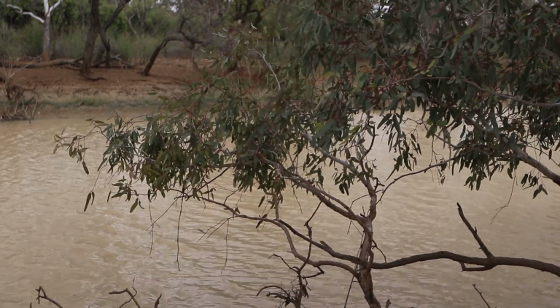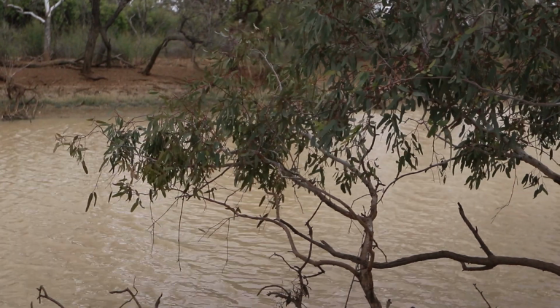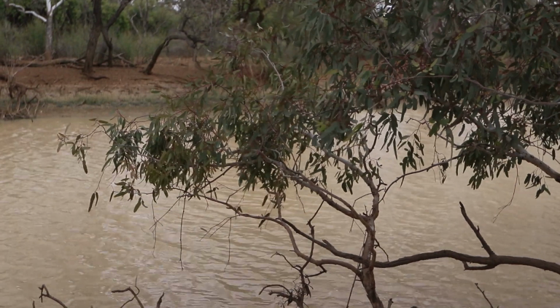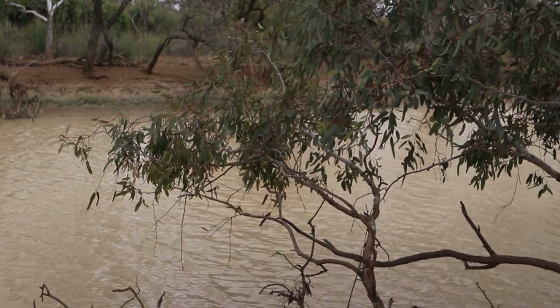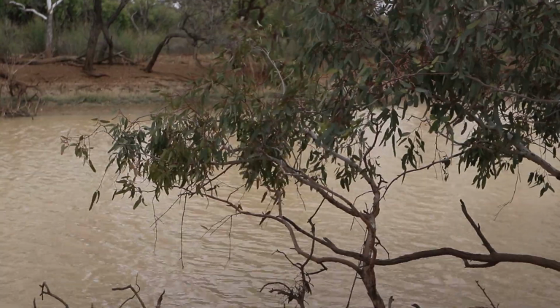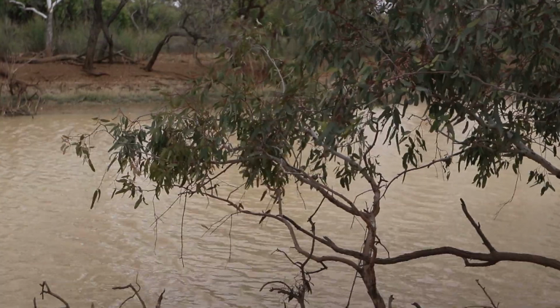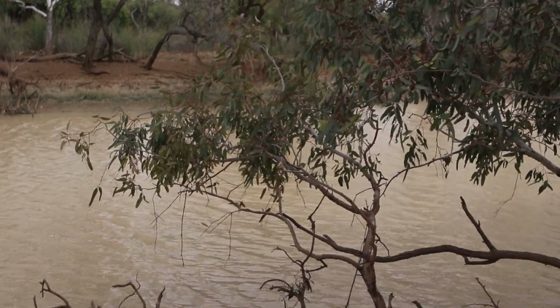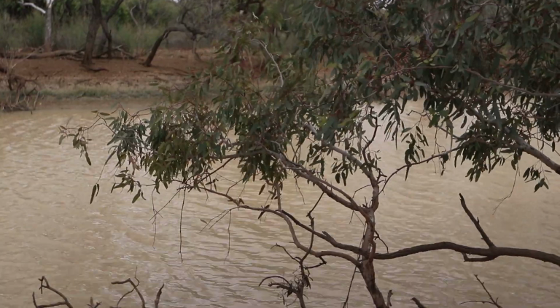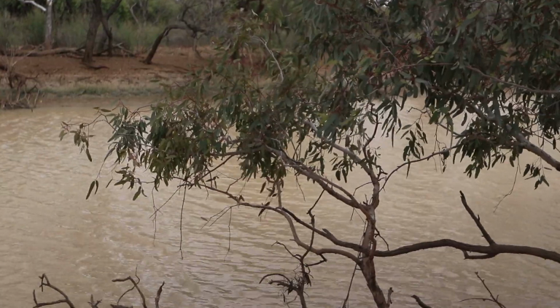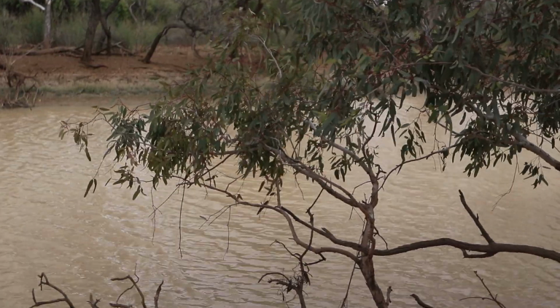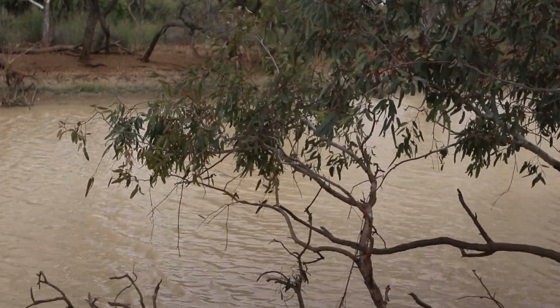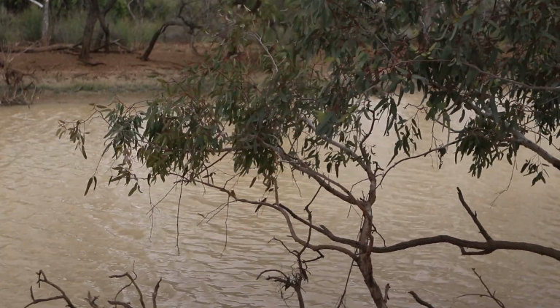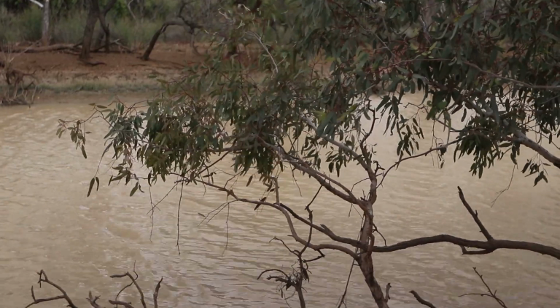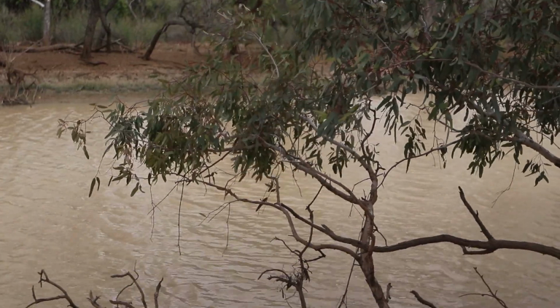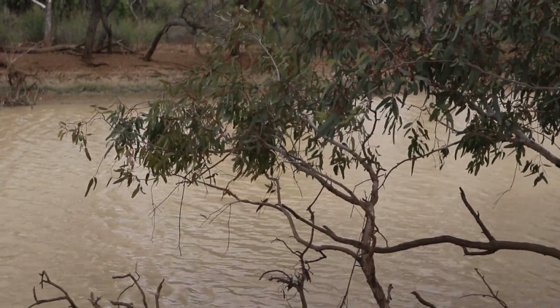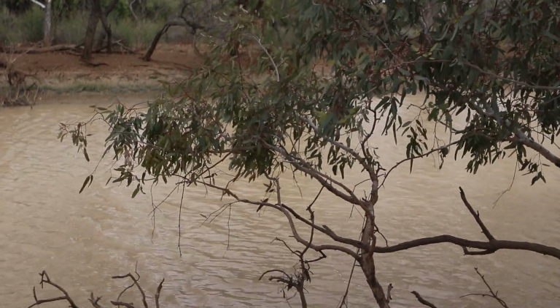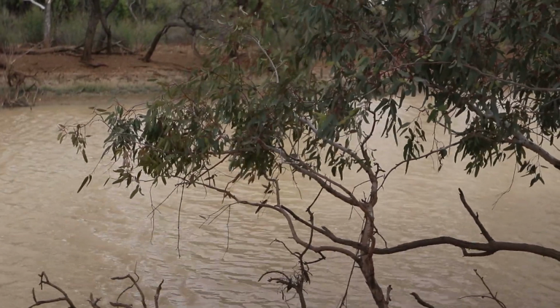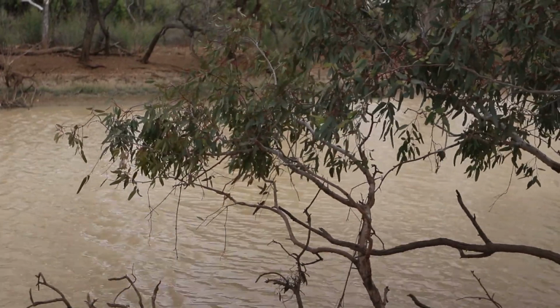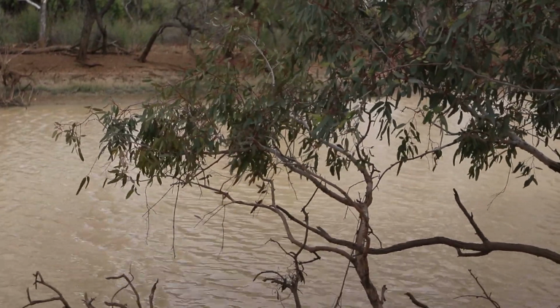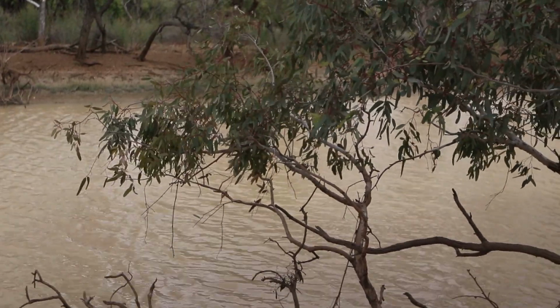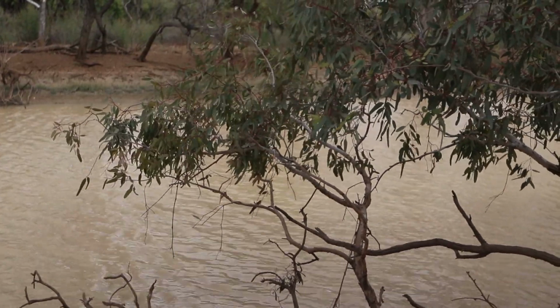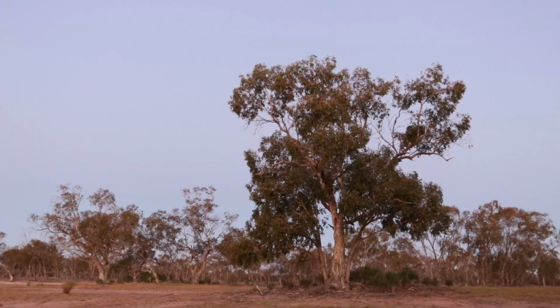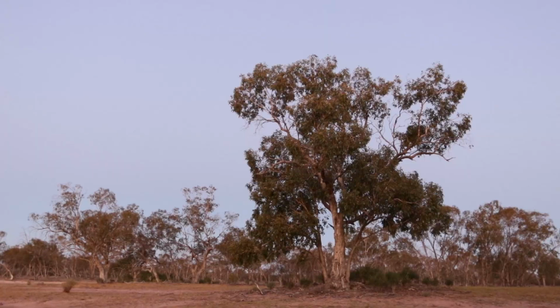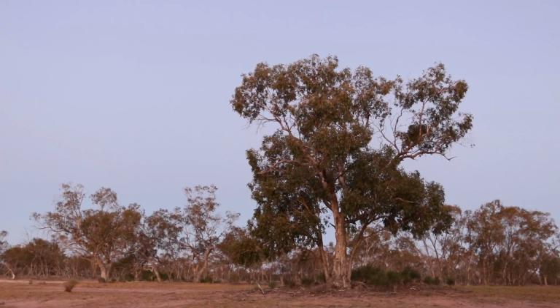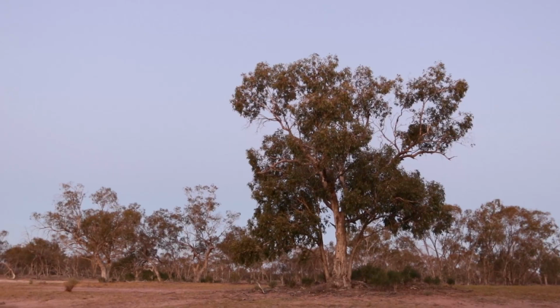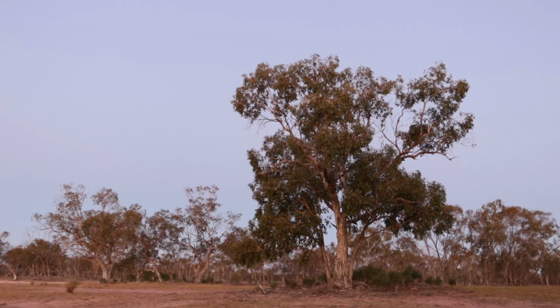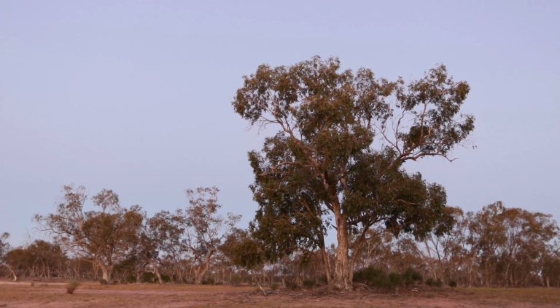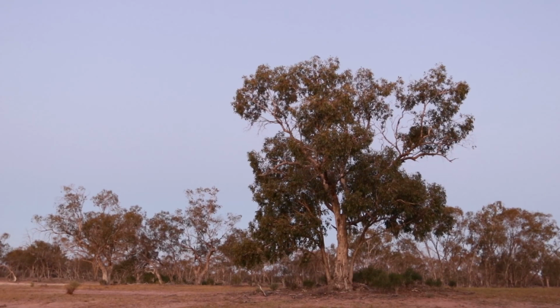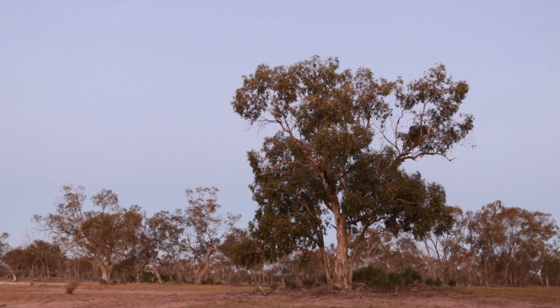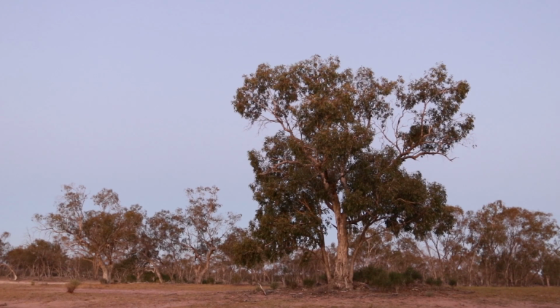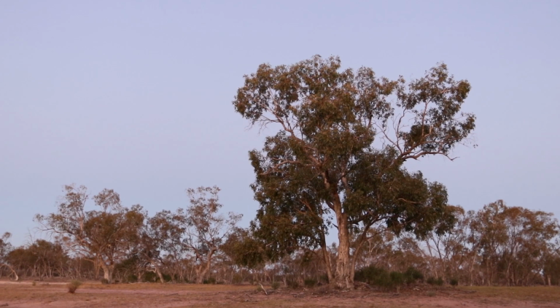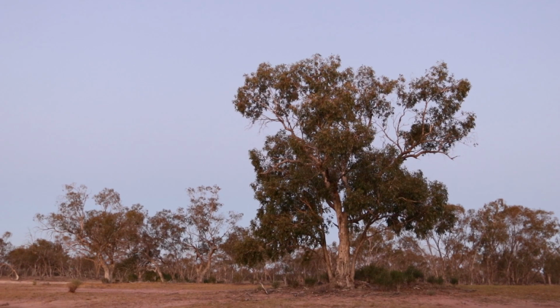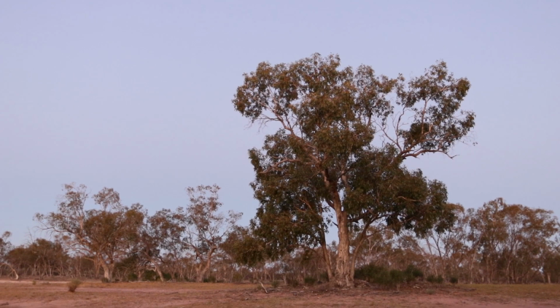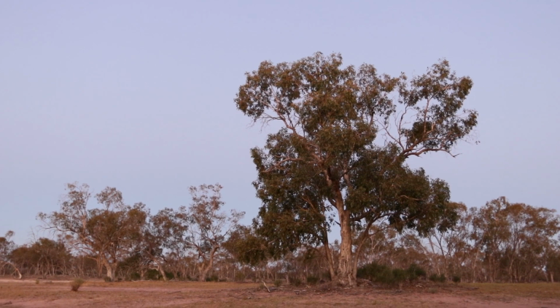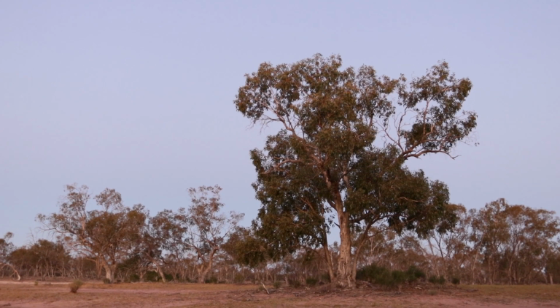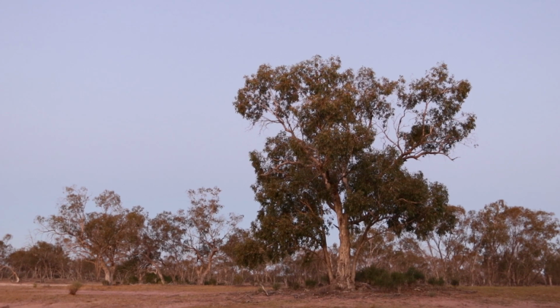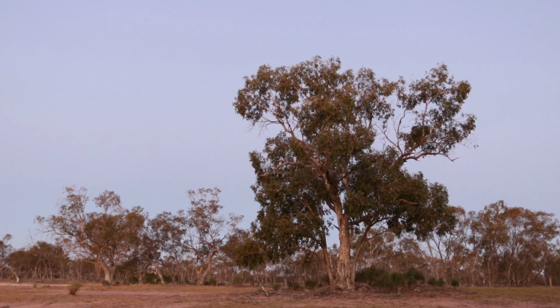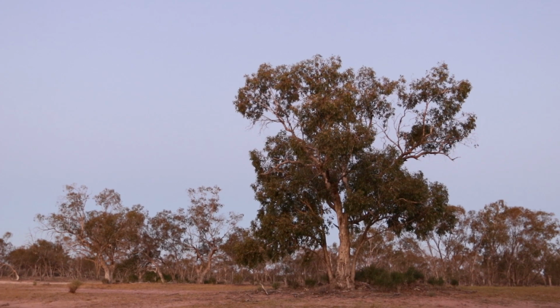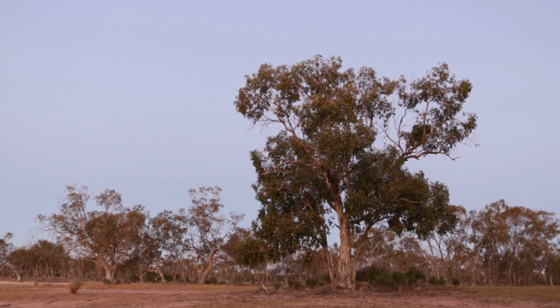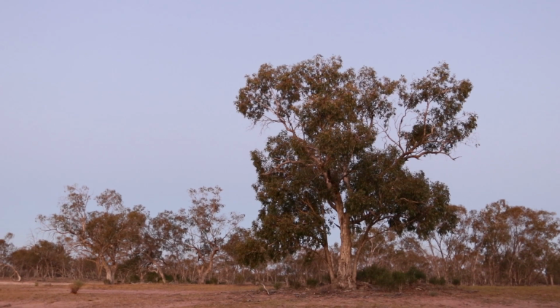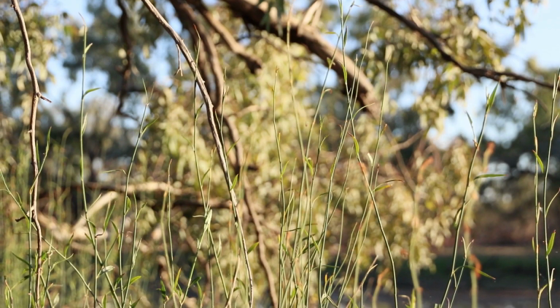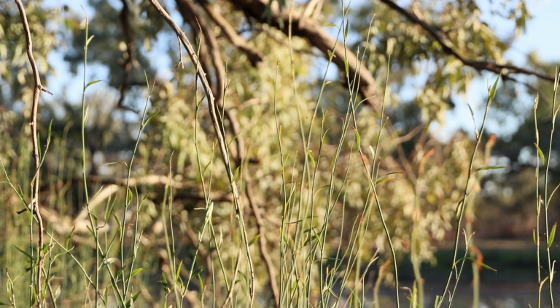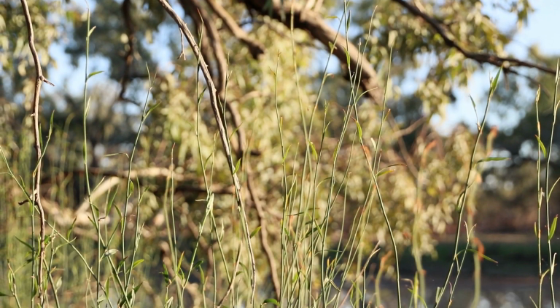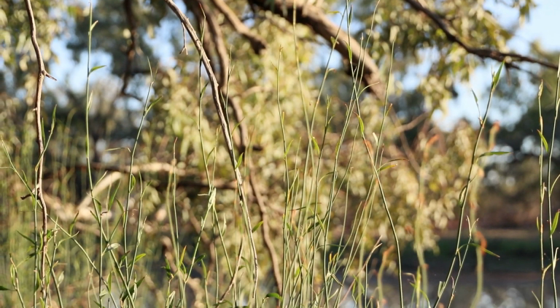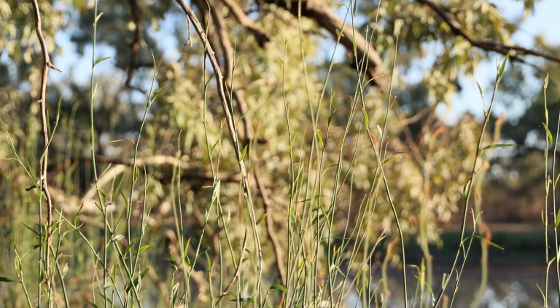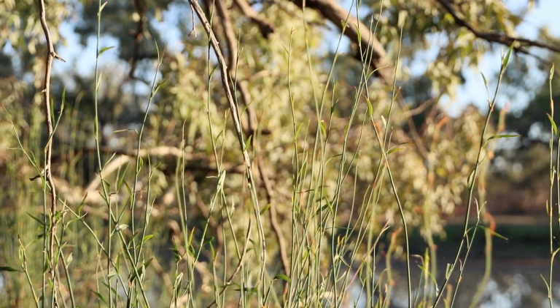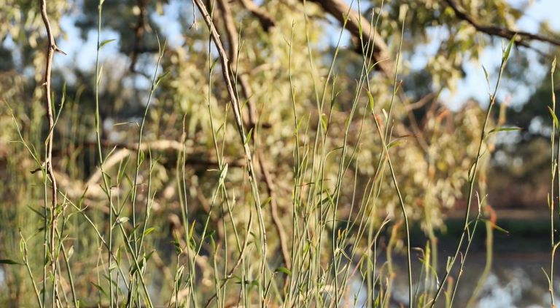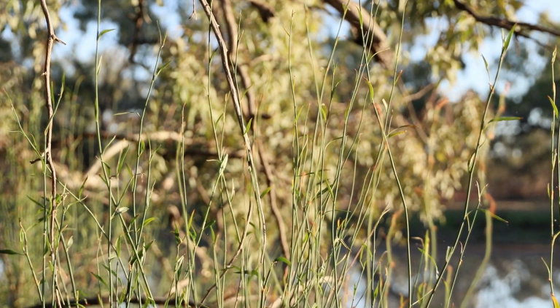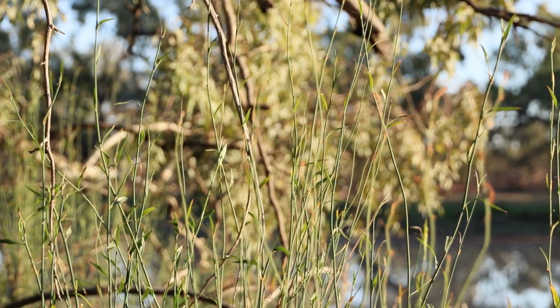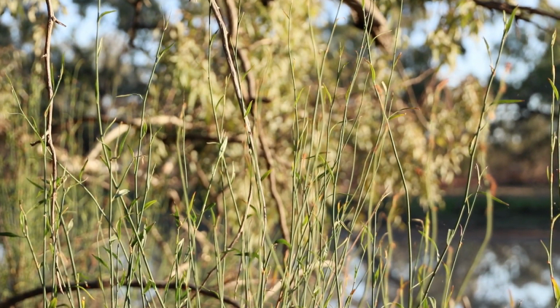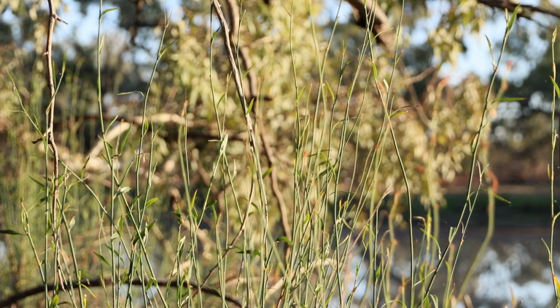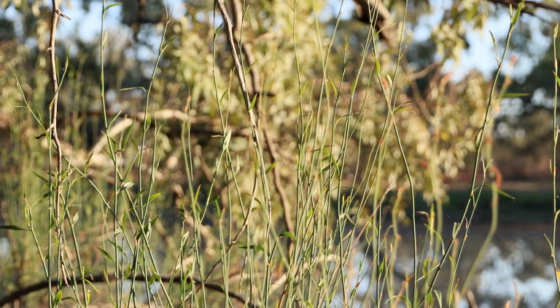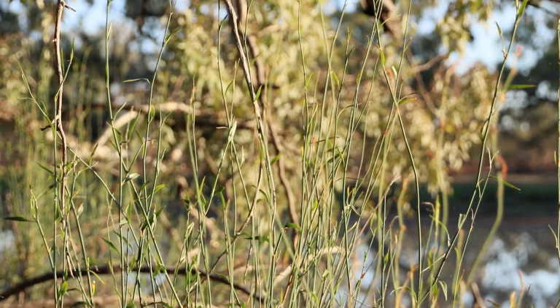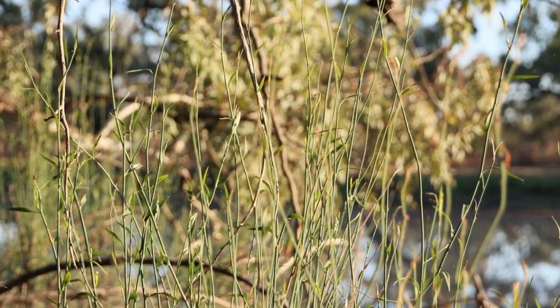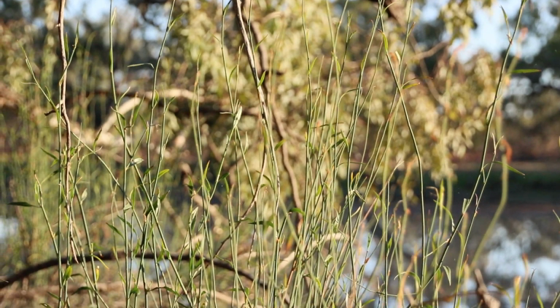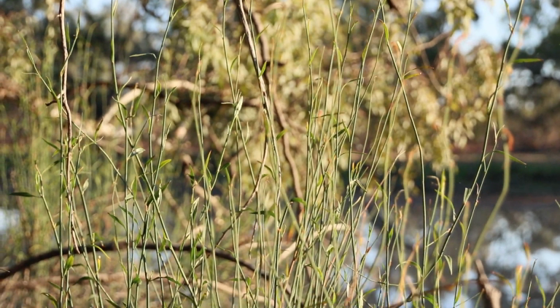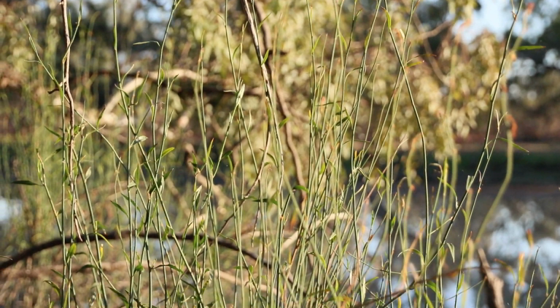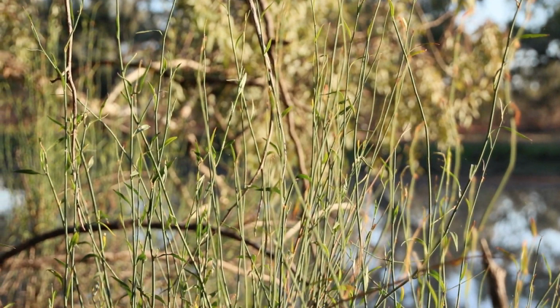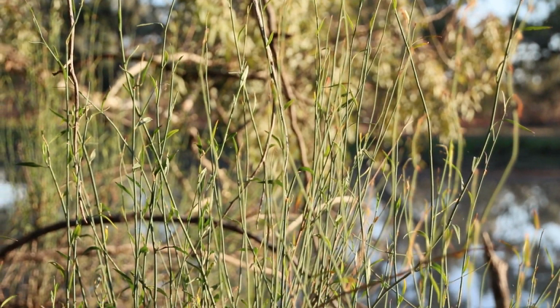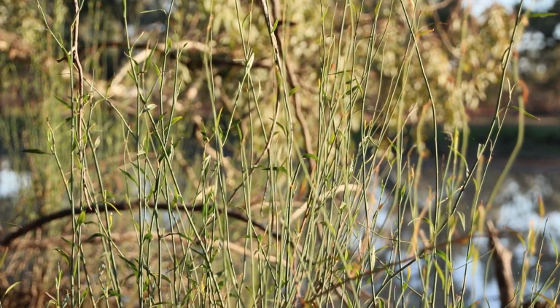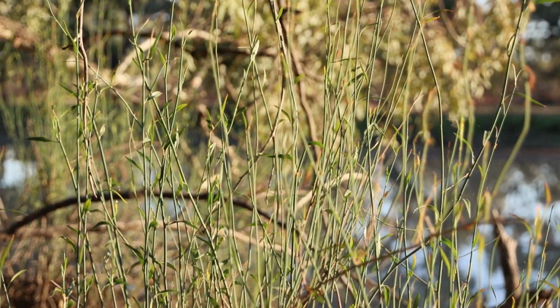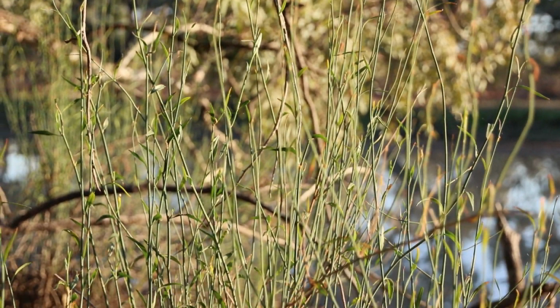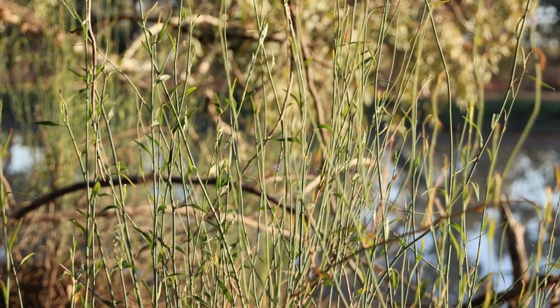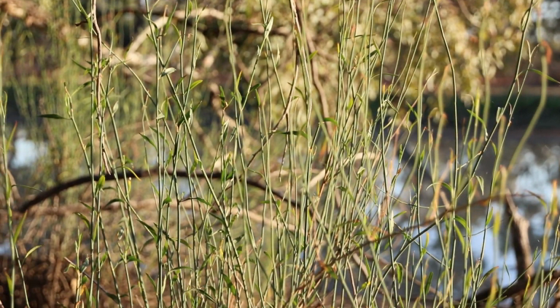Beautiful yipunya trees, koolabar trees, the lignum with fresh green growth on it.